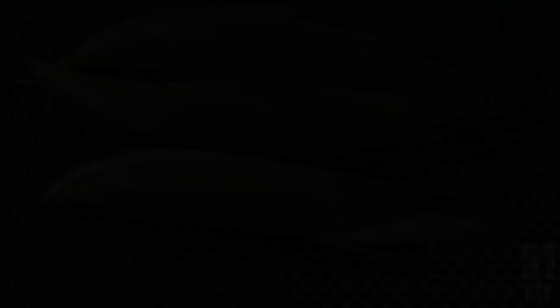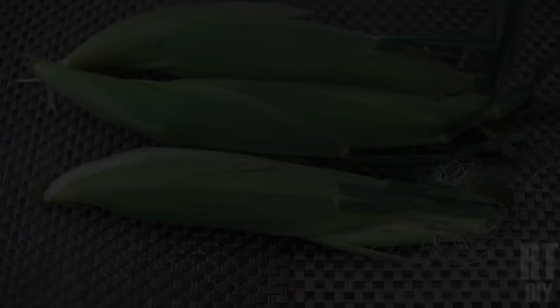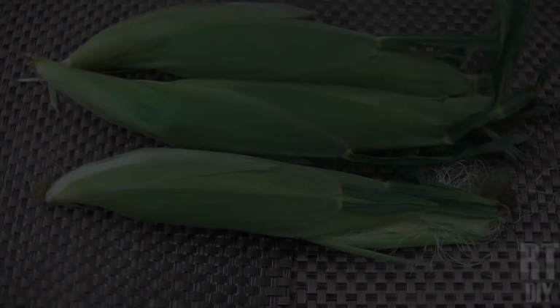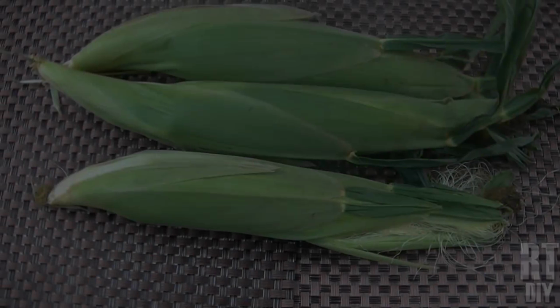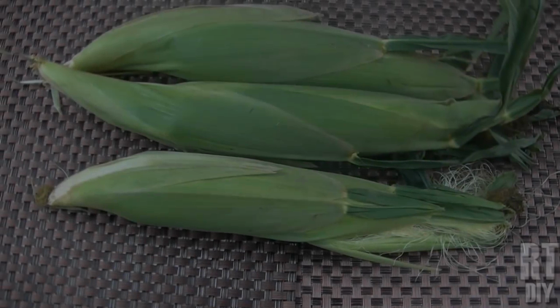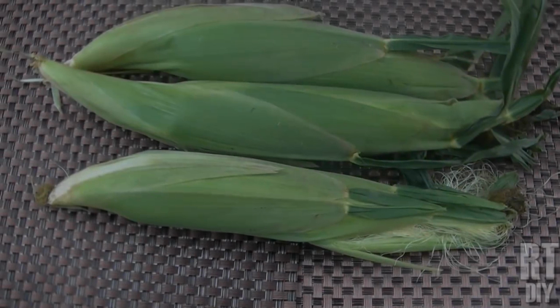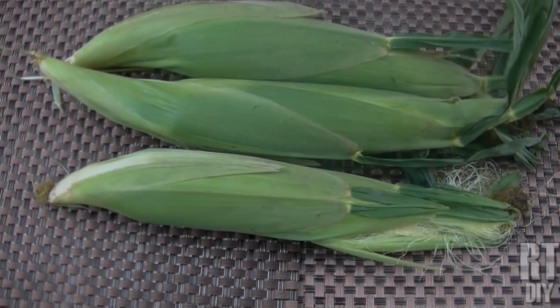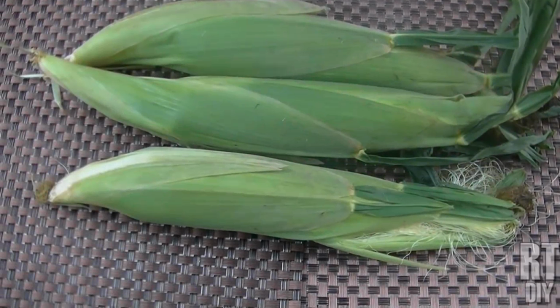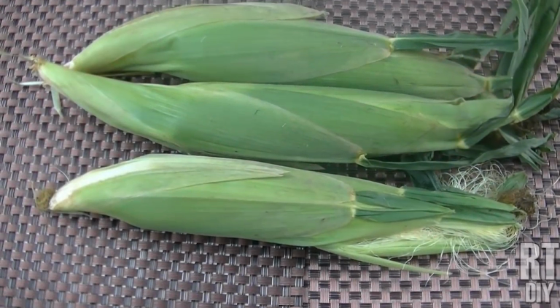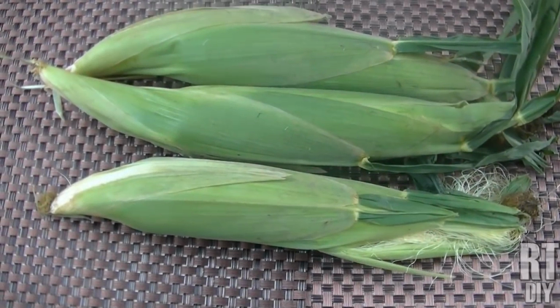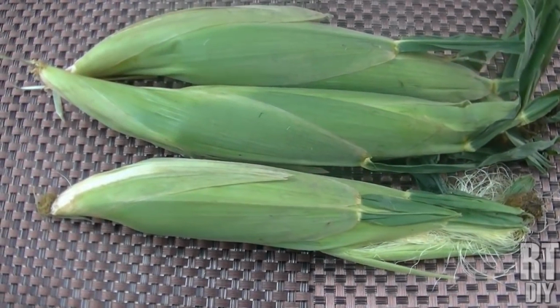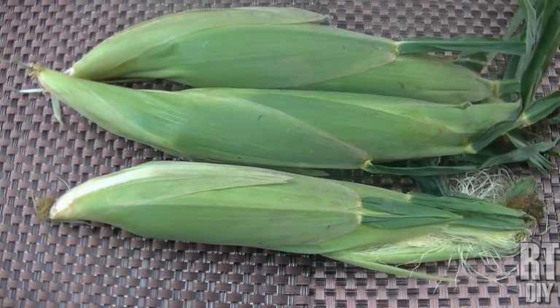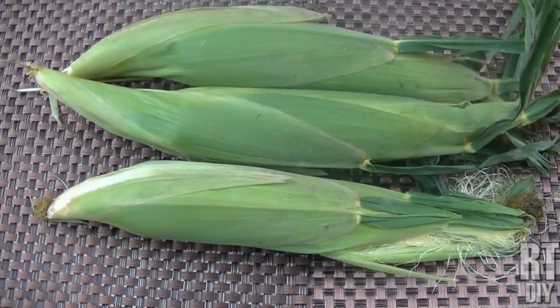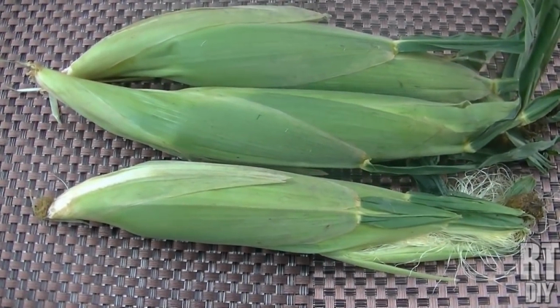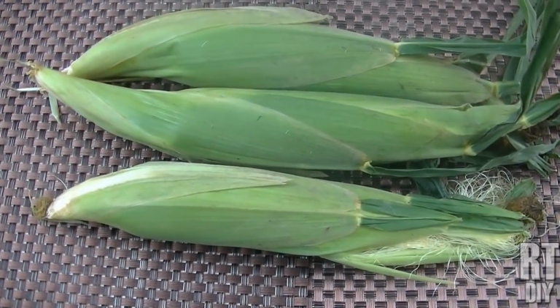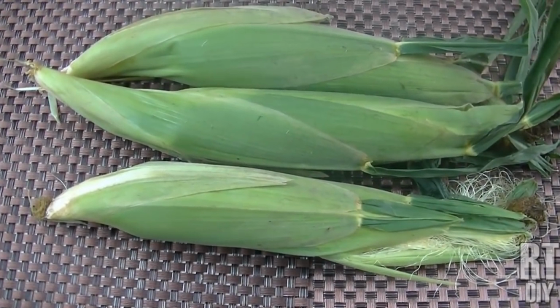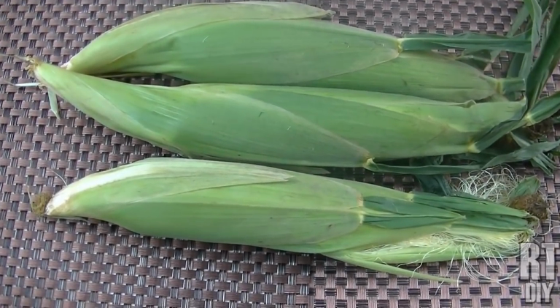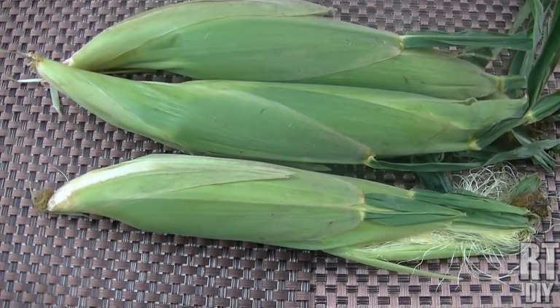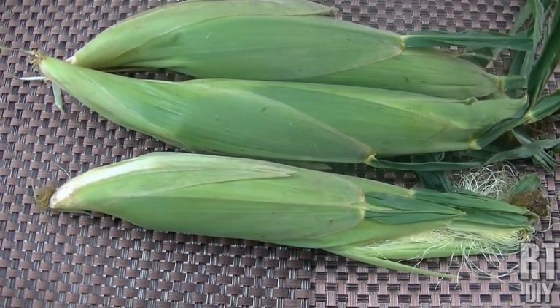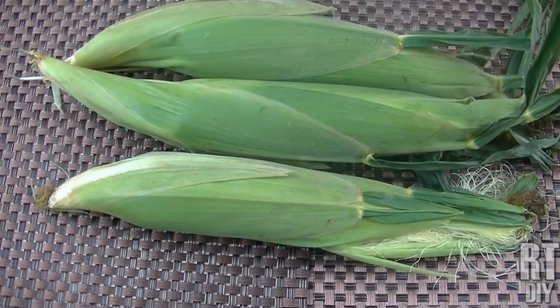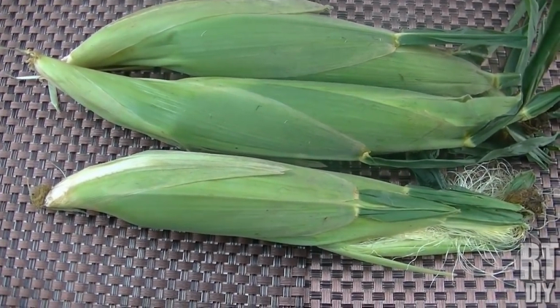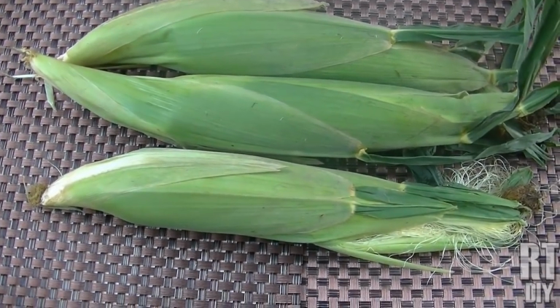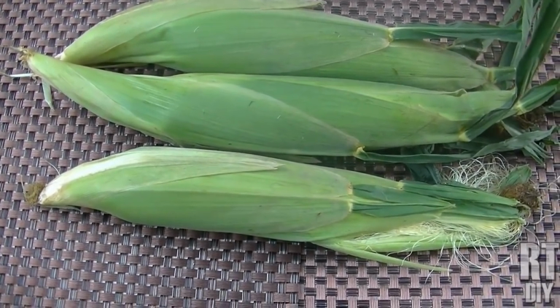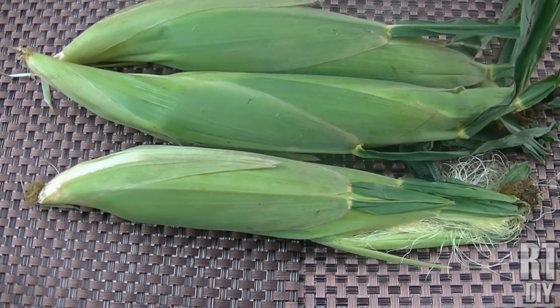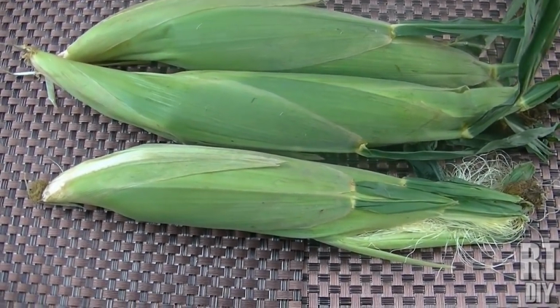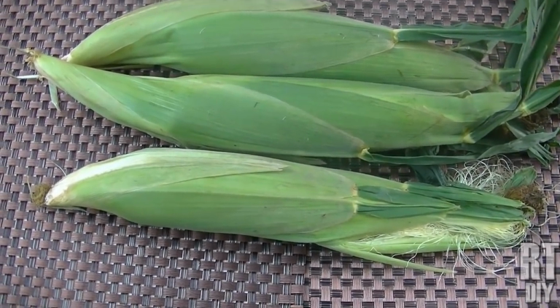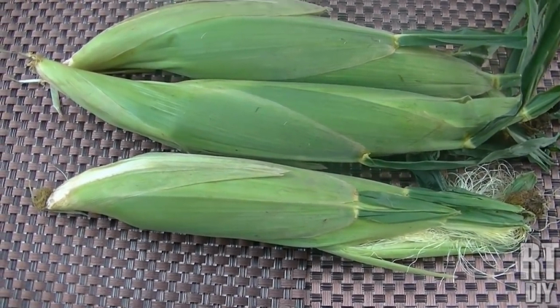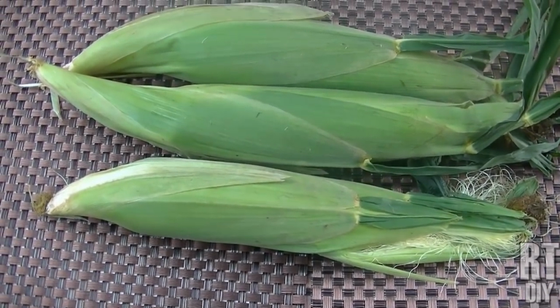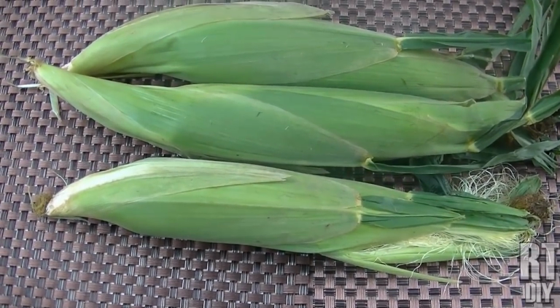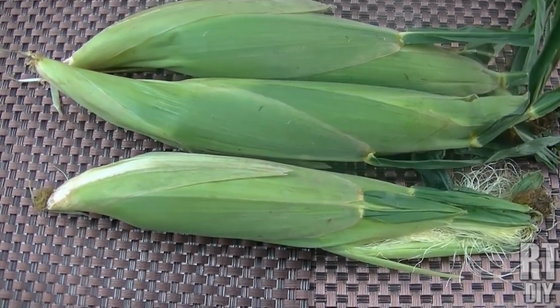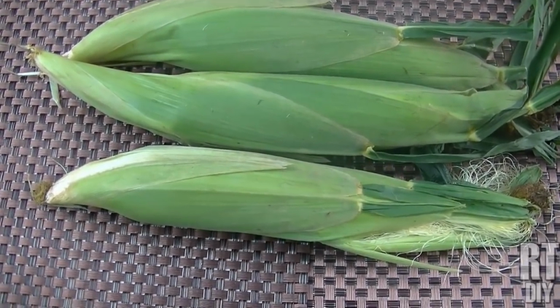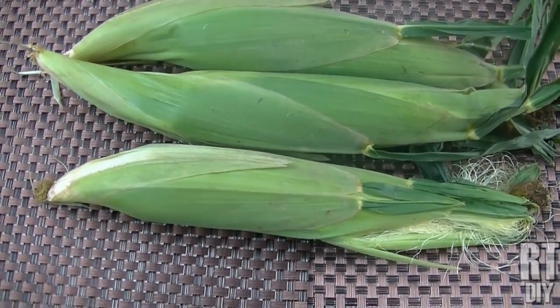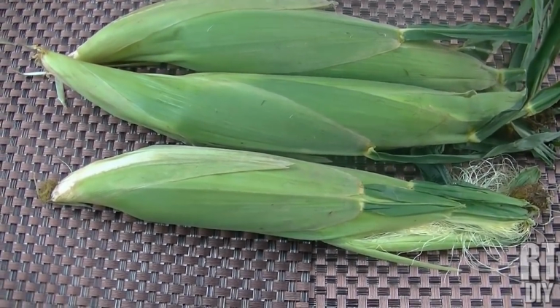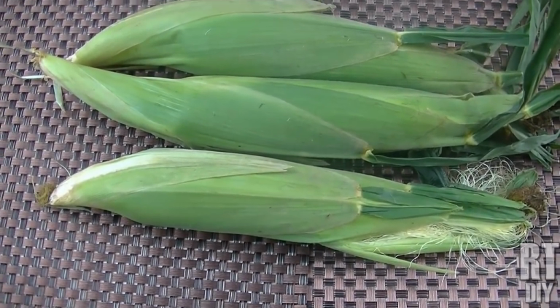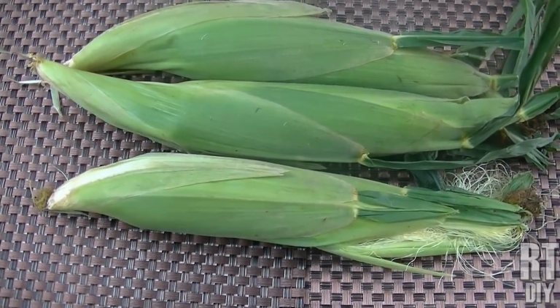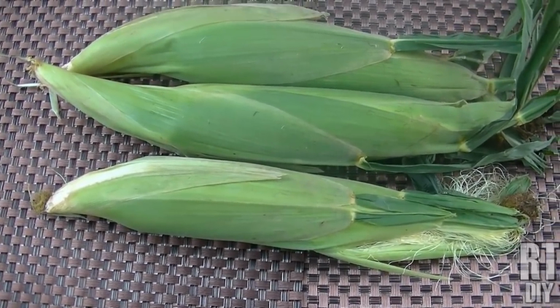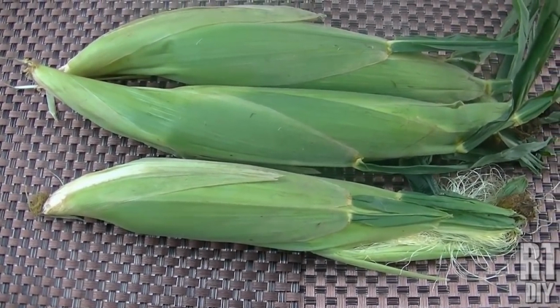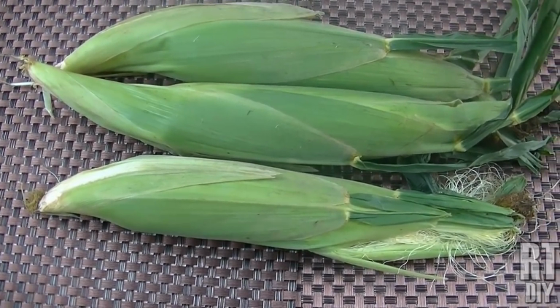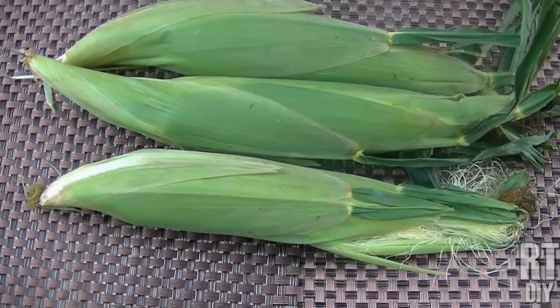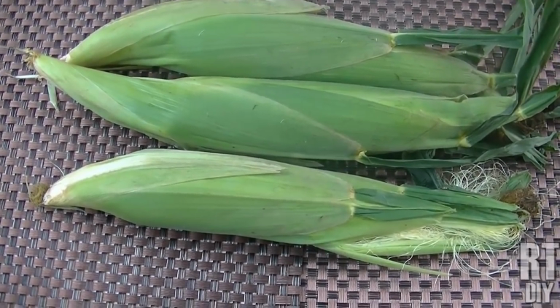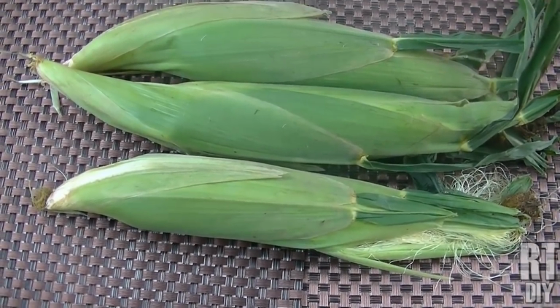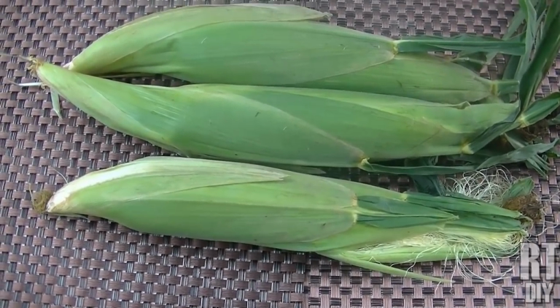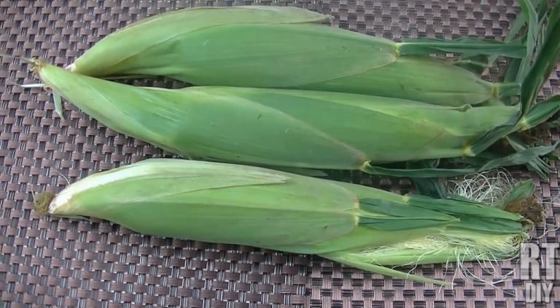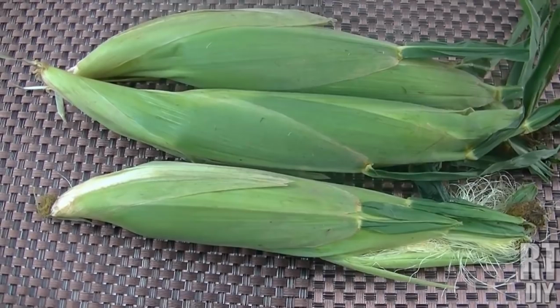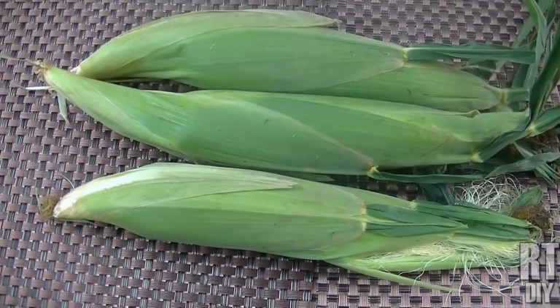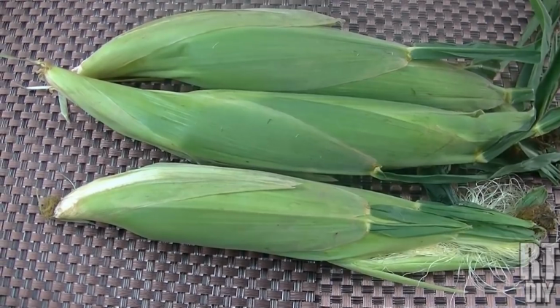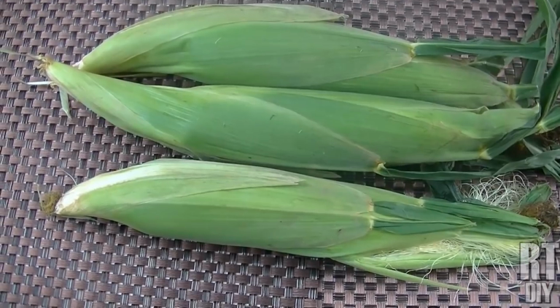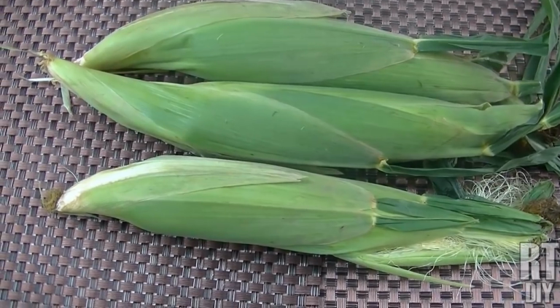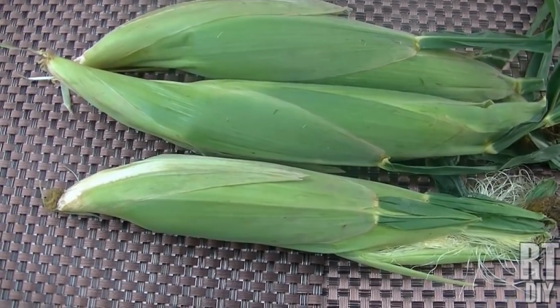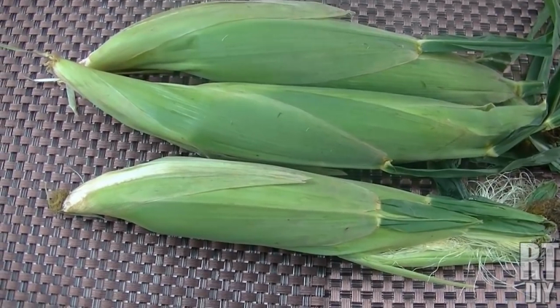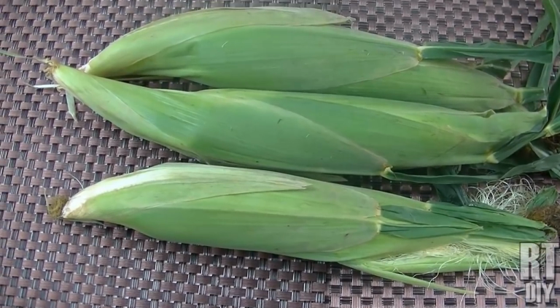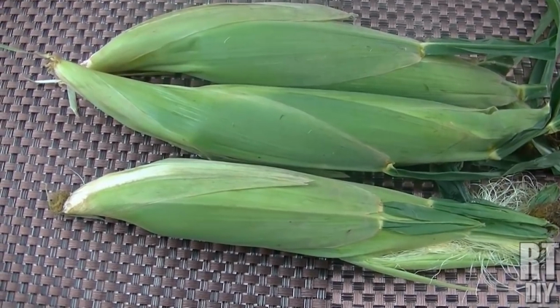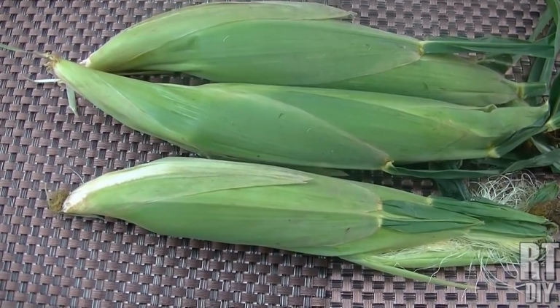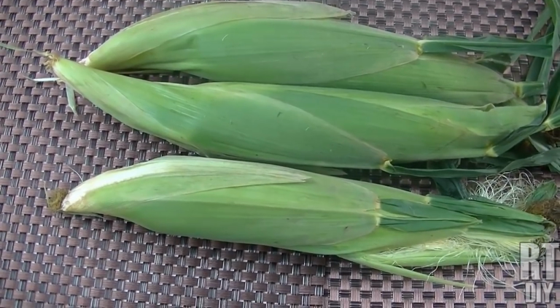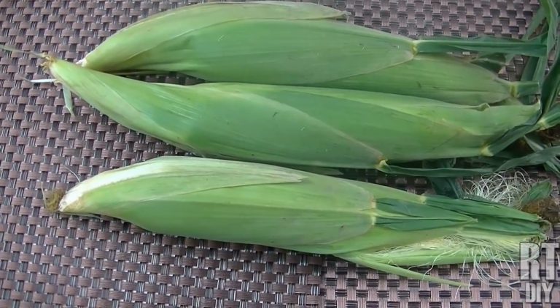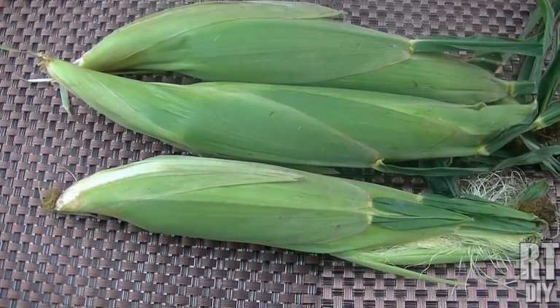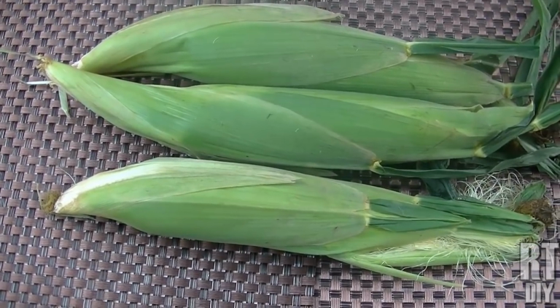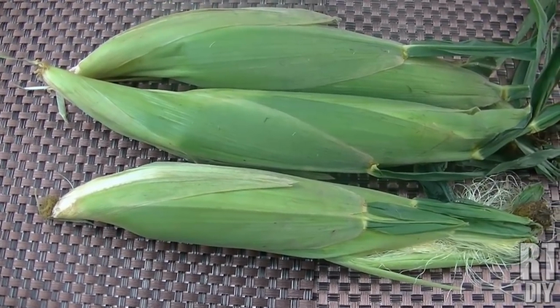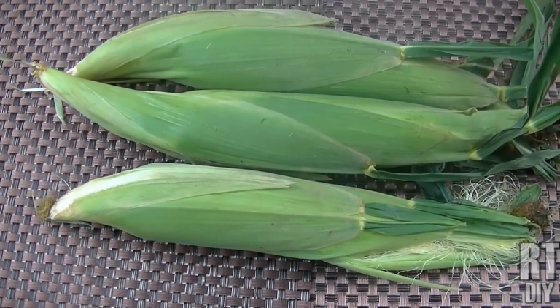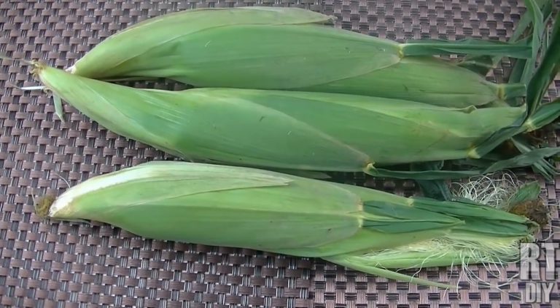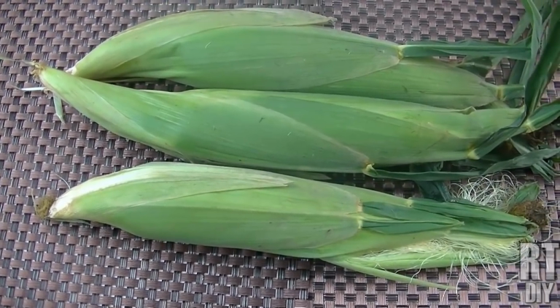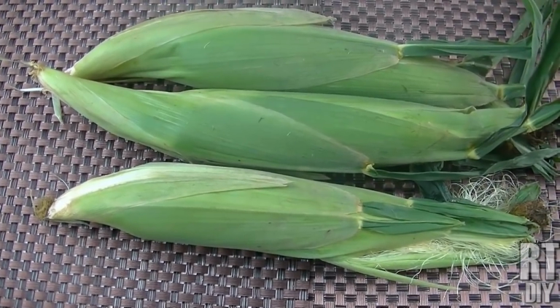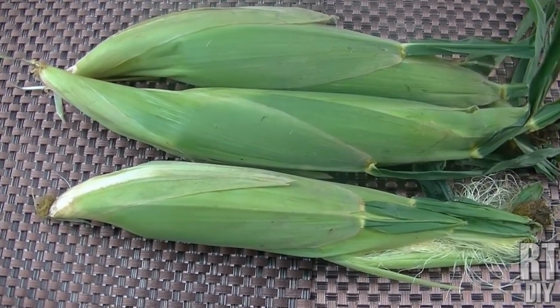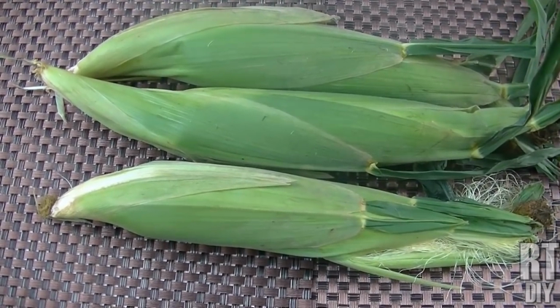Rick here. This weekend we're going to throw some corn on the grill and I'm going to show you a really cool way to grill corn without burning it, and it's going to come out really awesome.